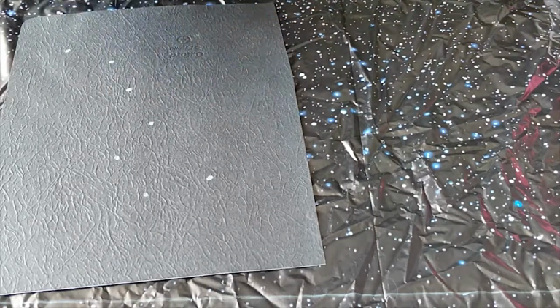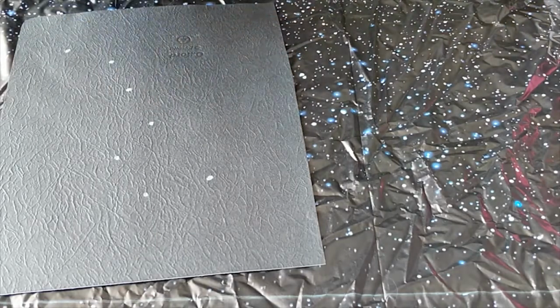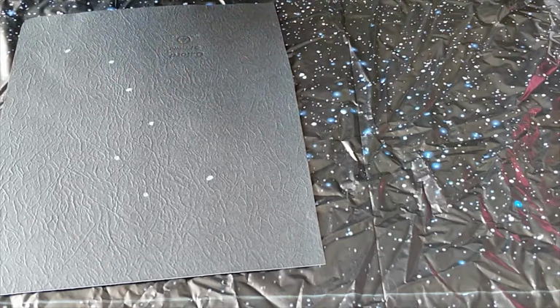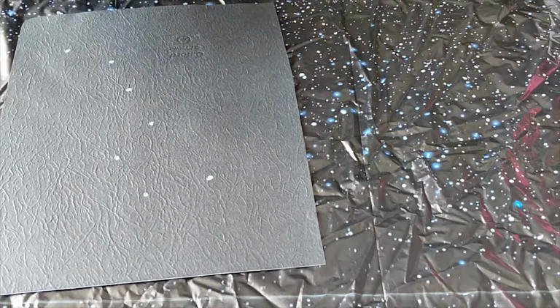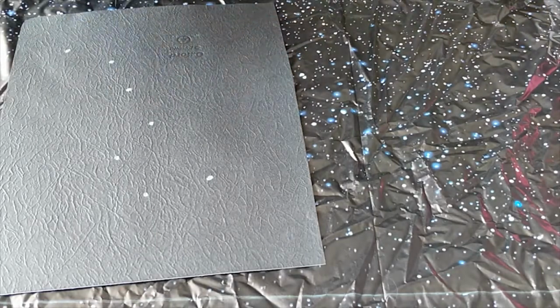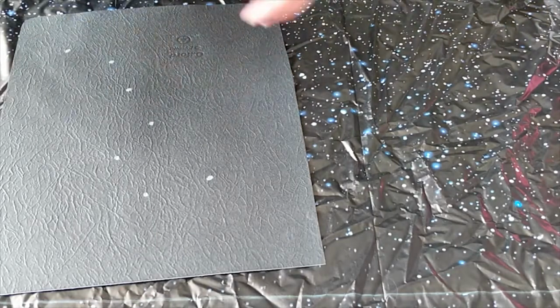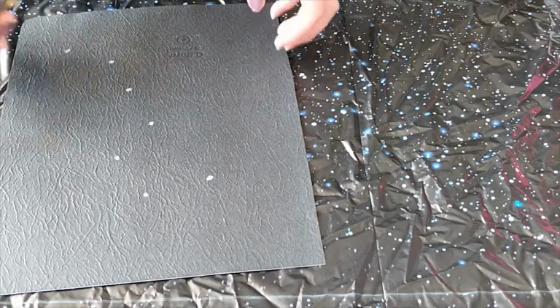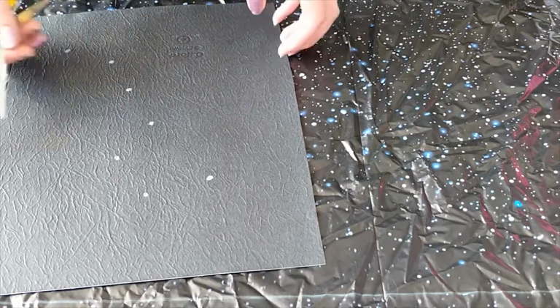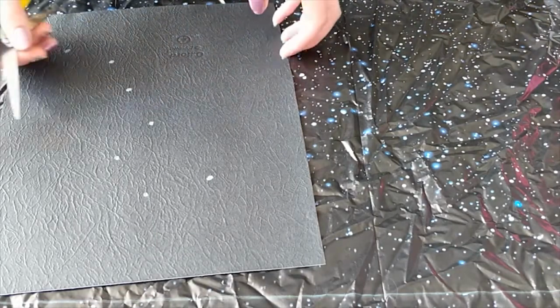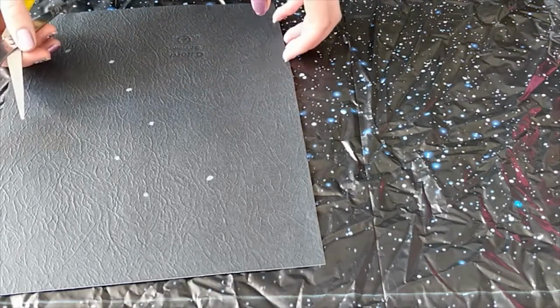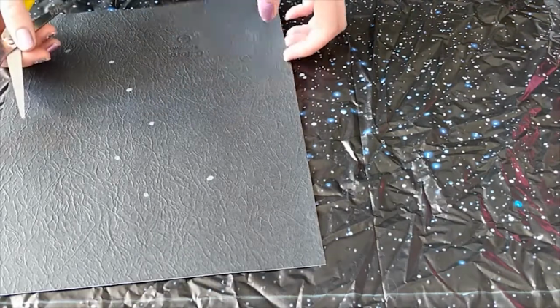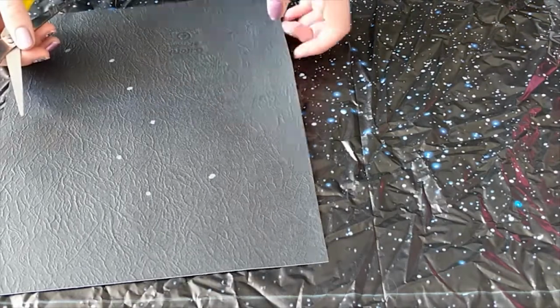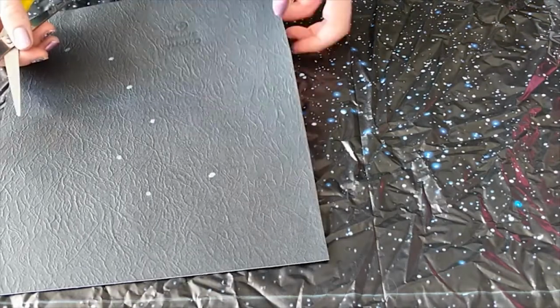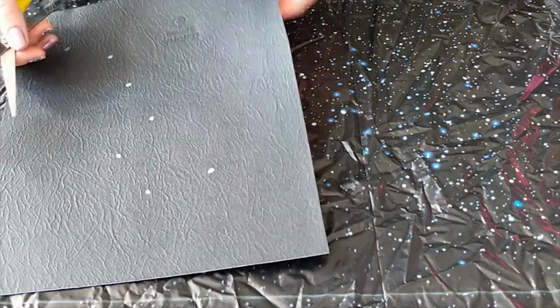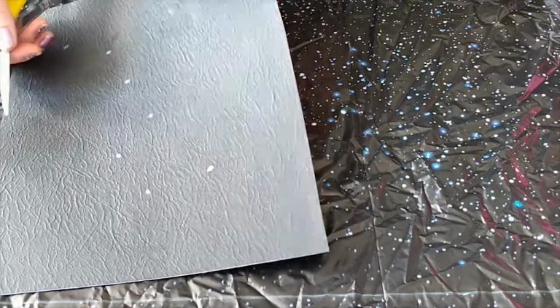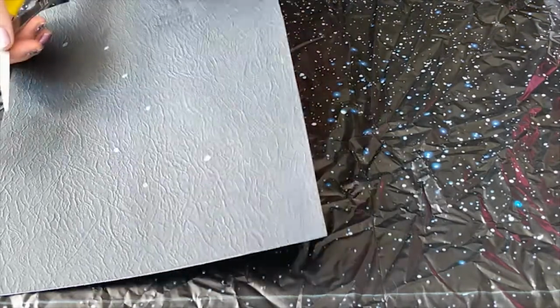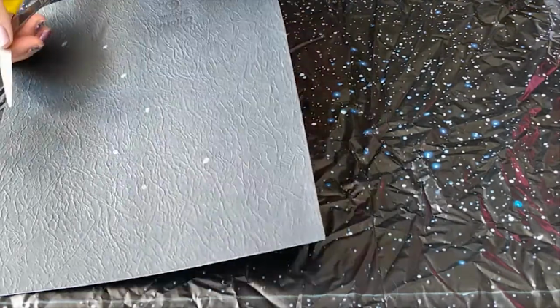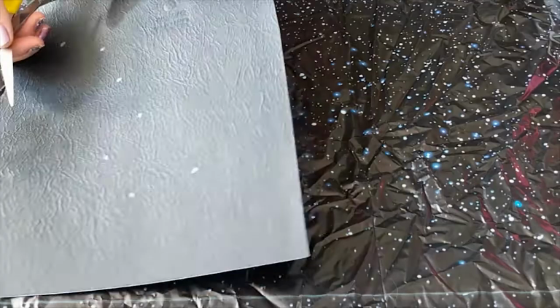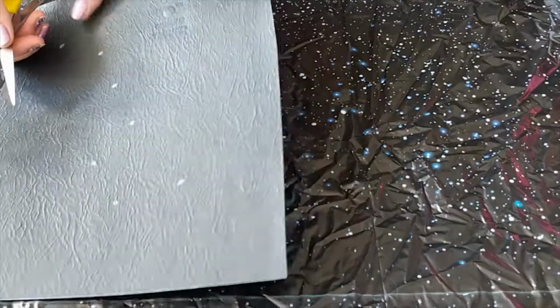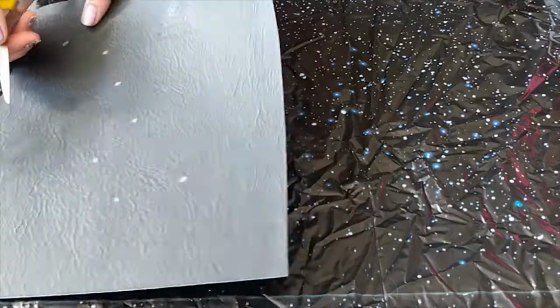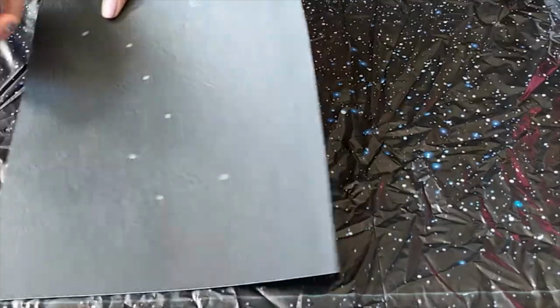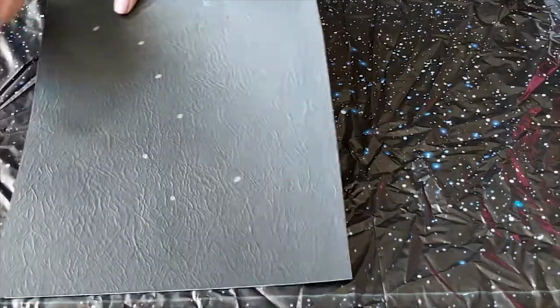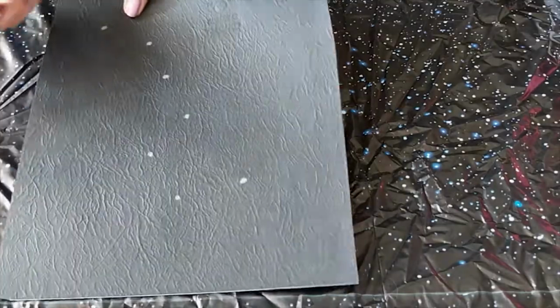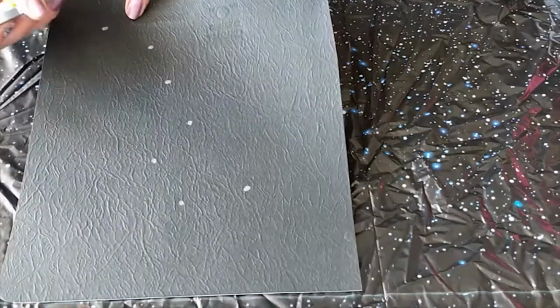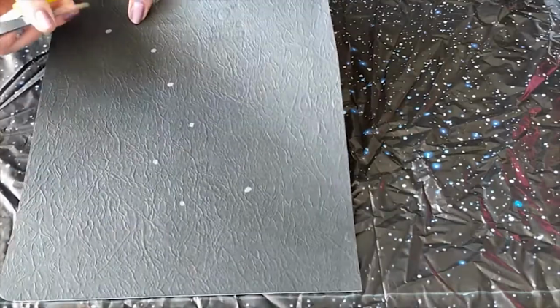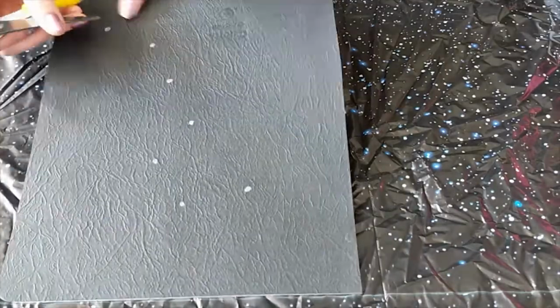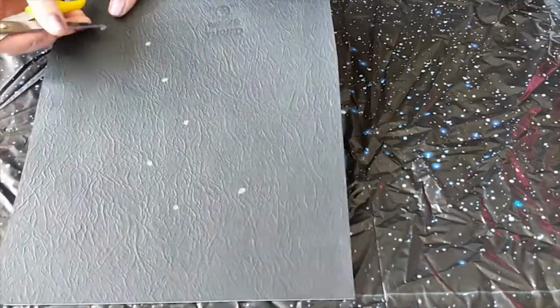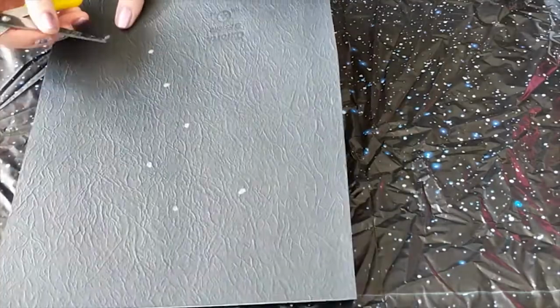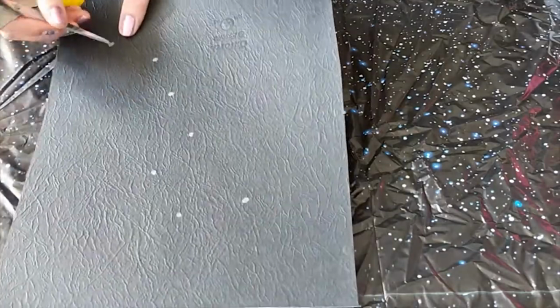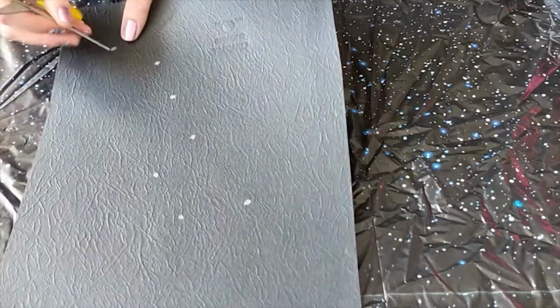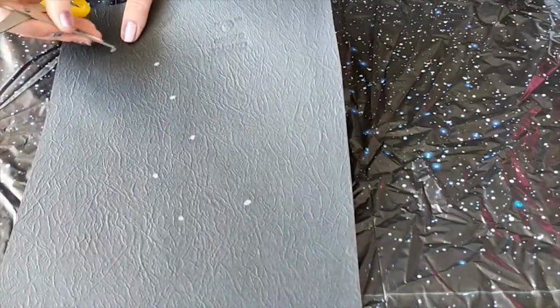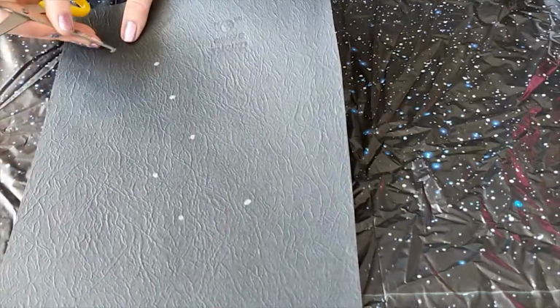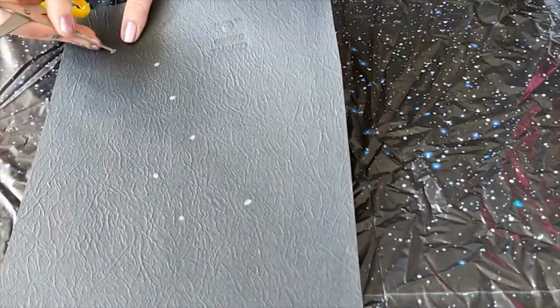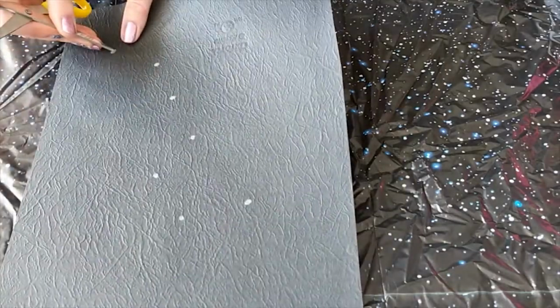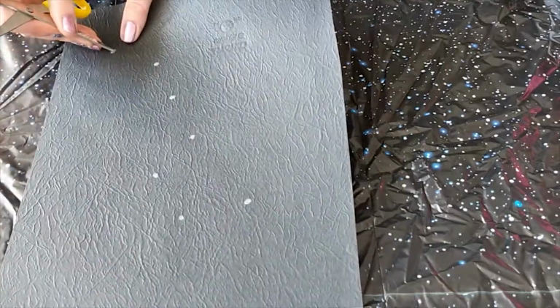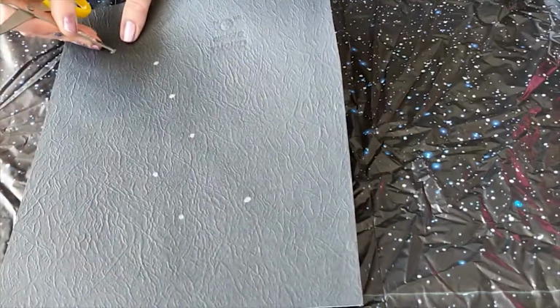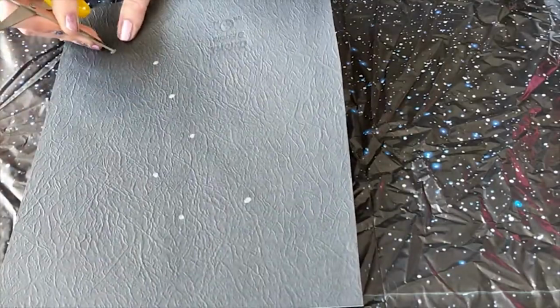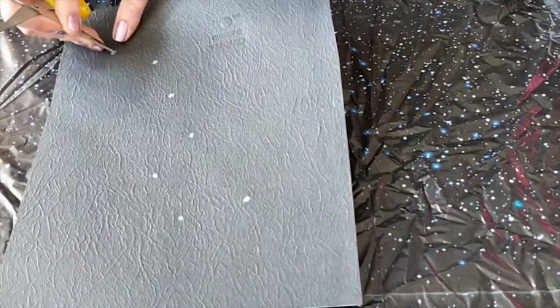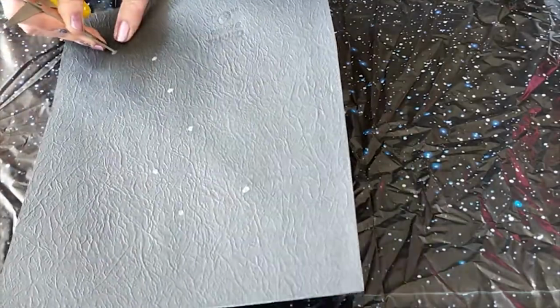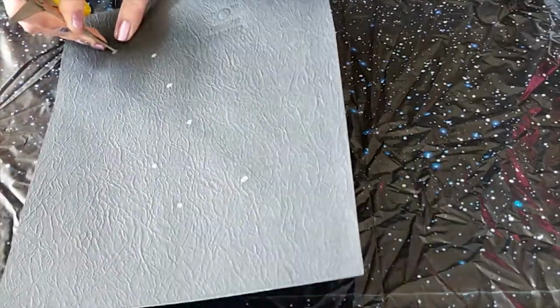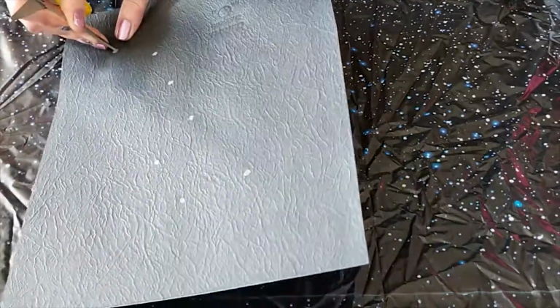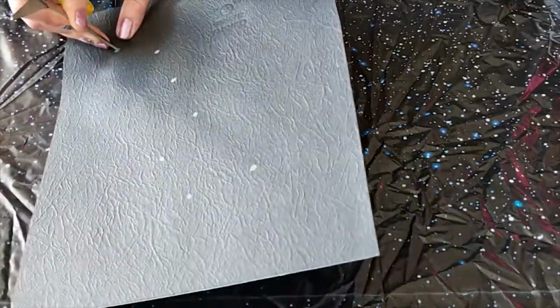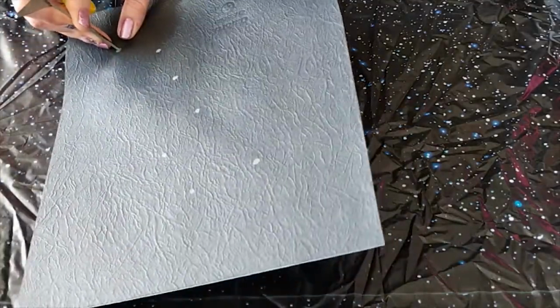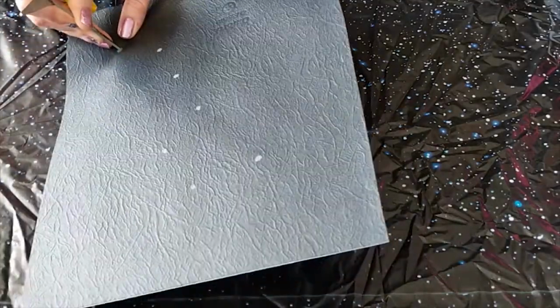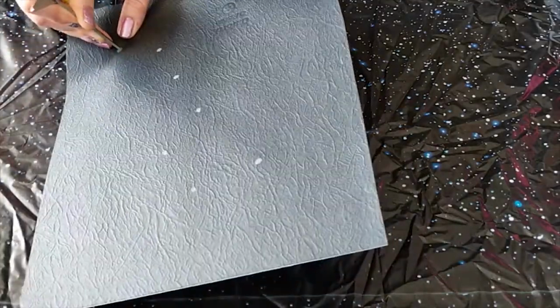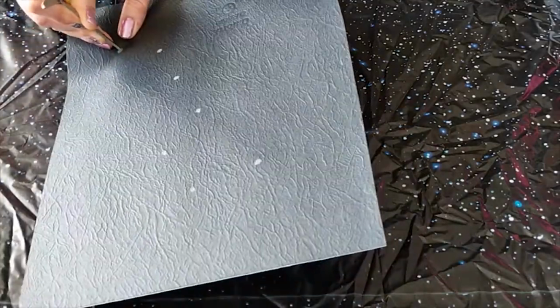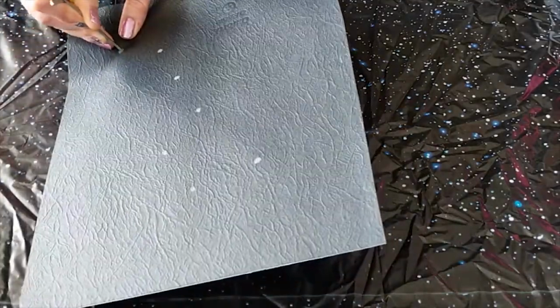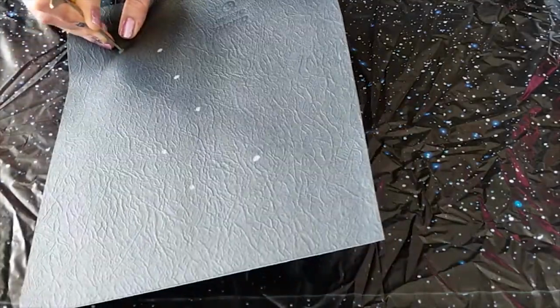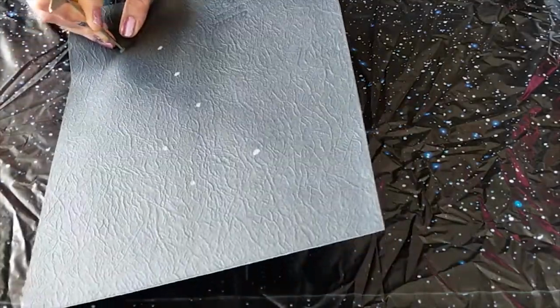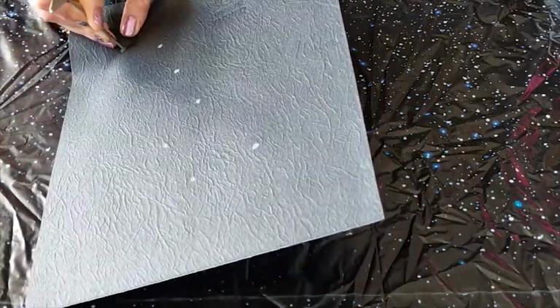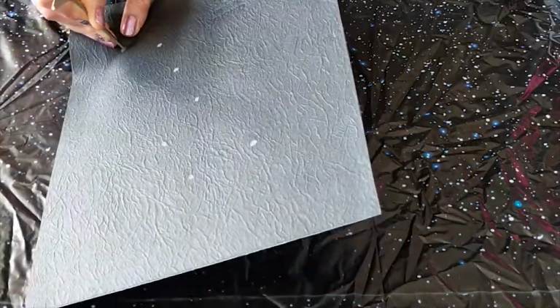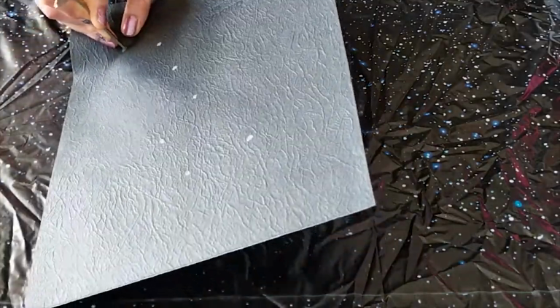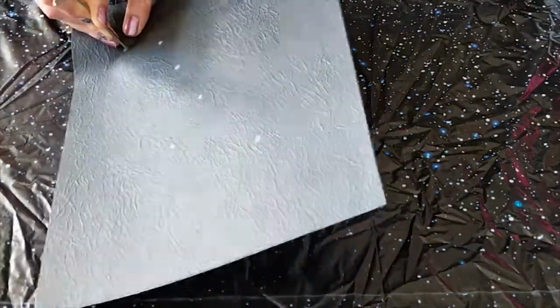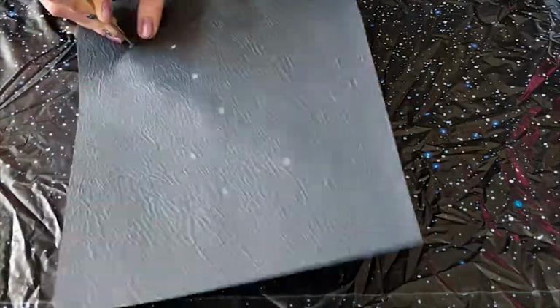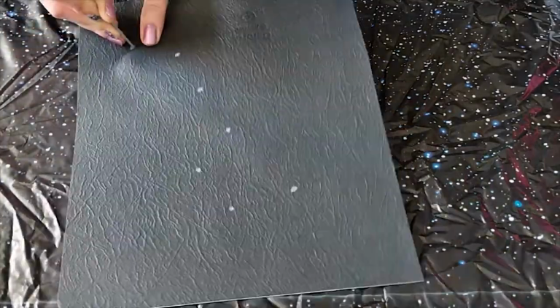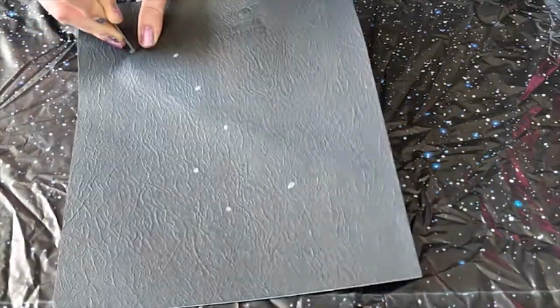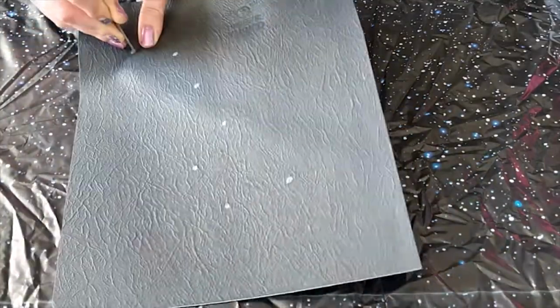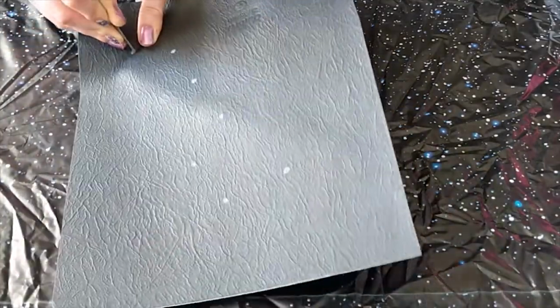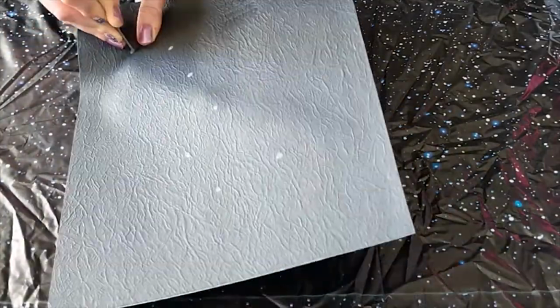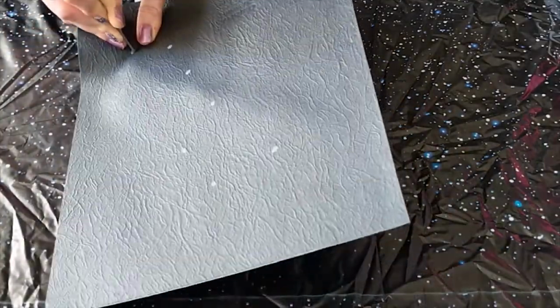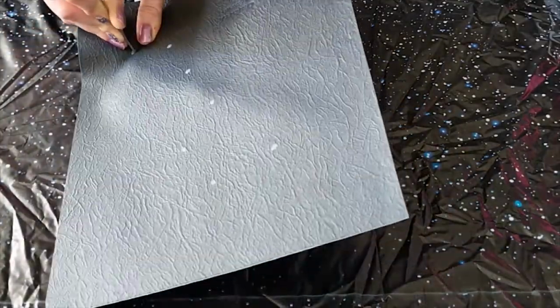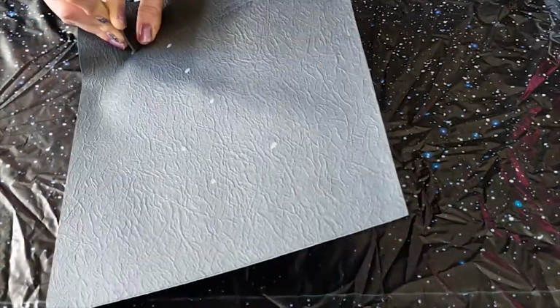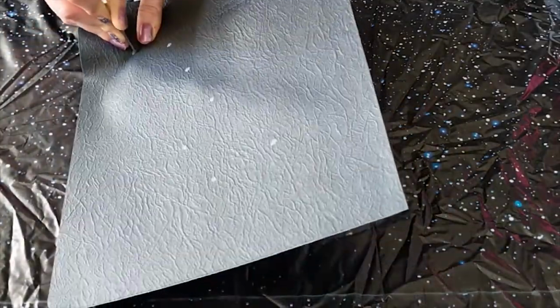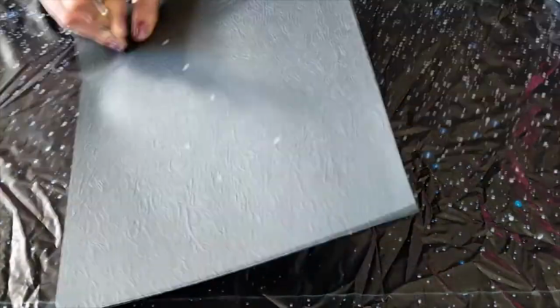Make sure these holes are nice and big. And again, if you're going to use scissors, make sure you have an adult to help you.